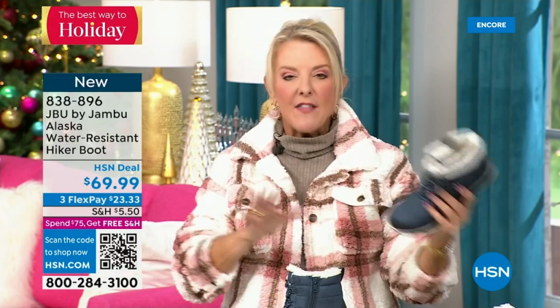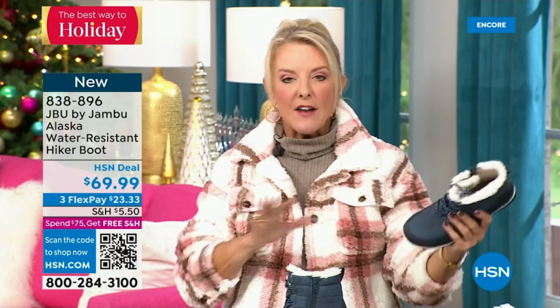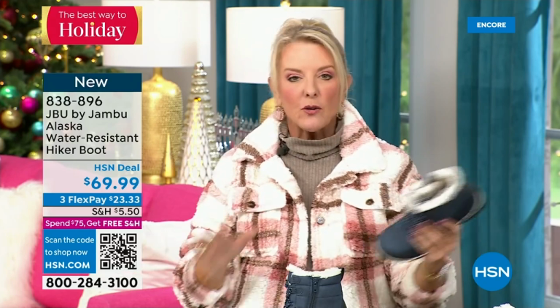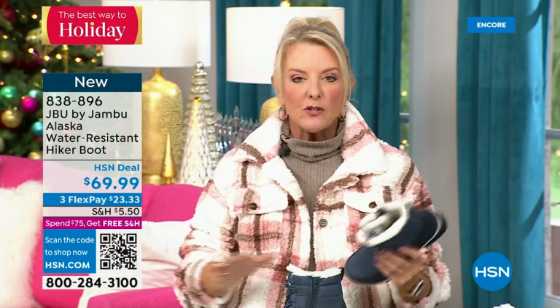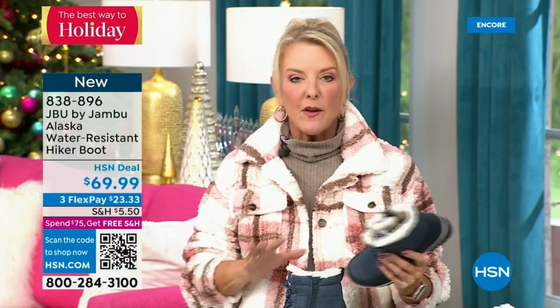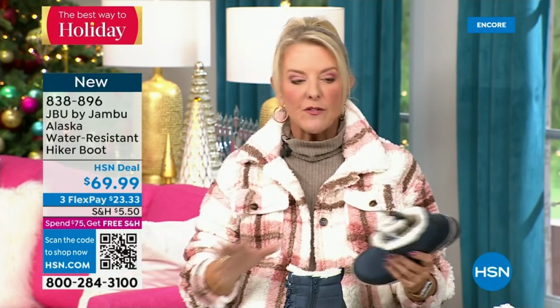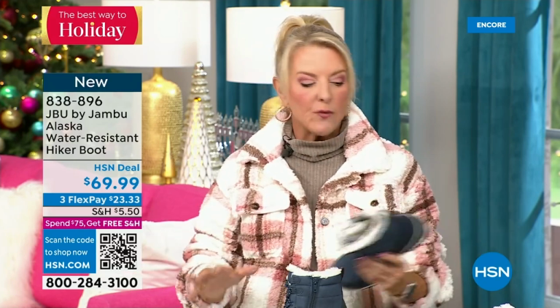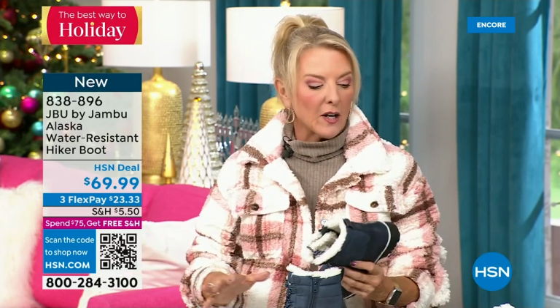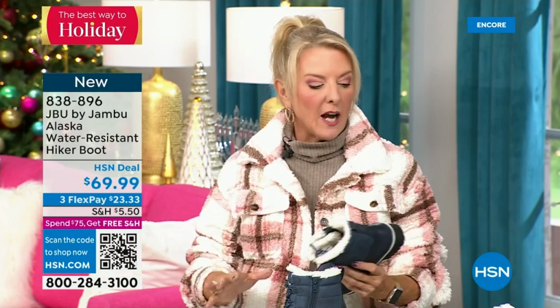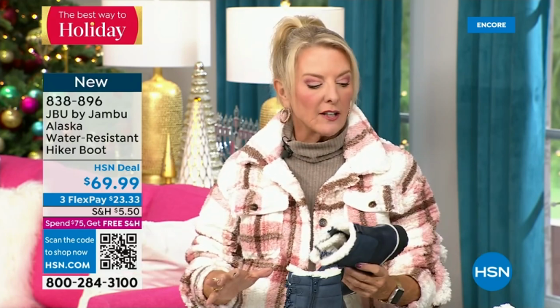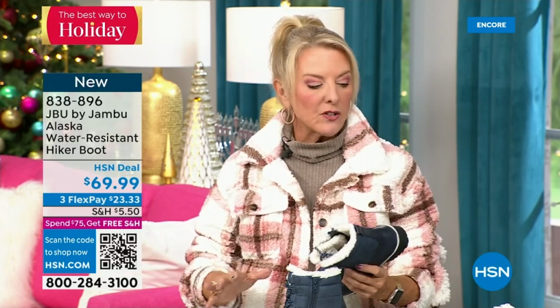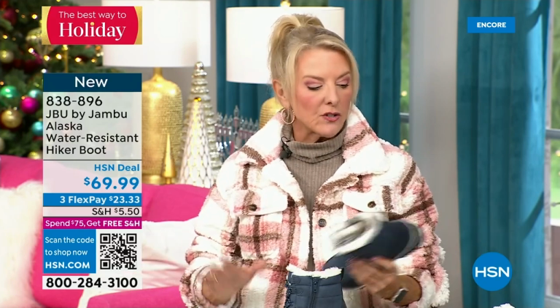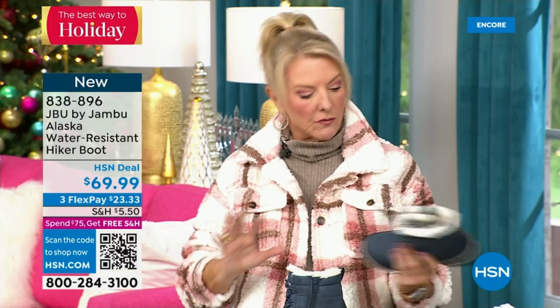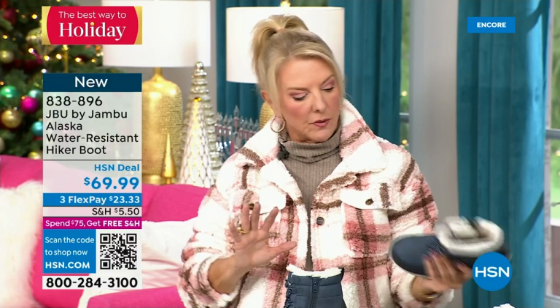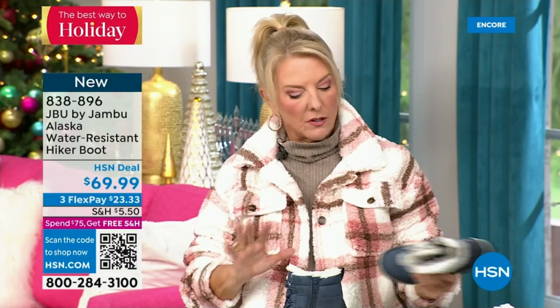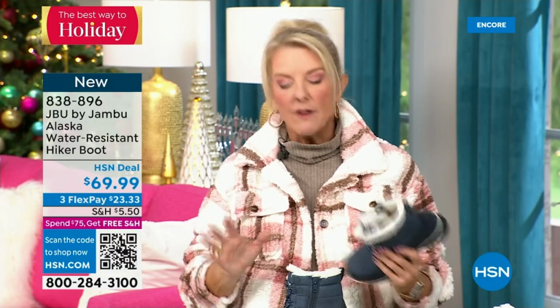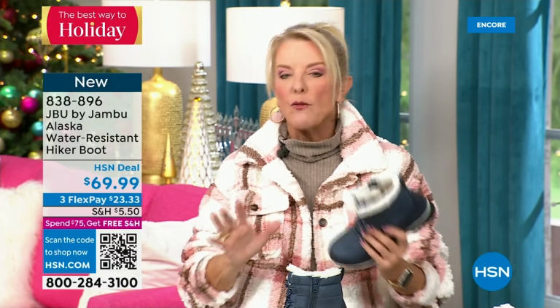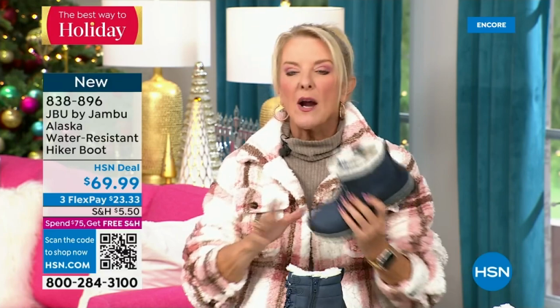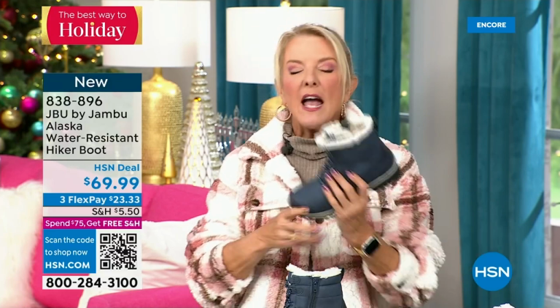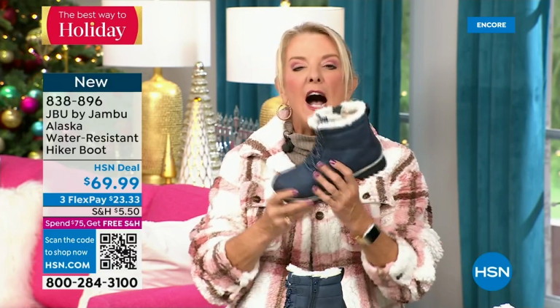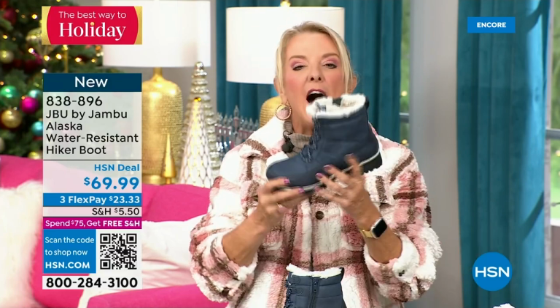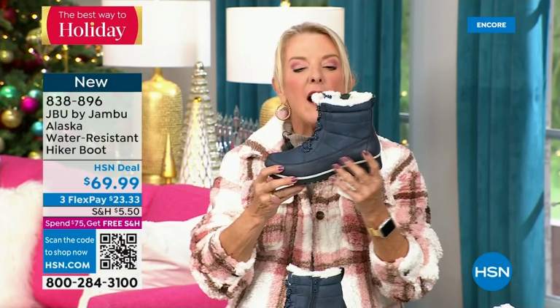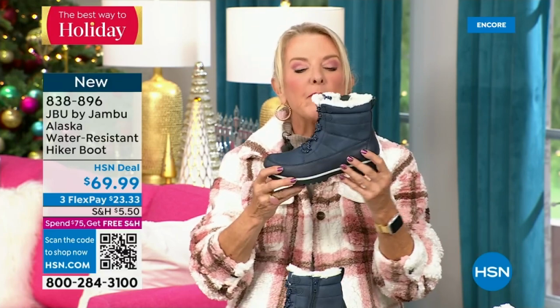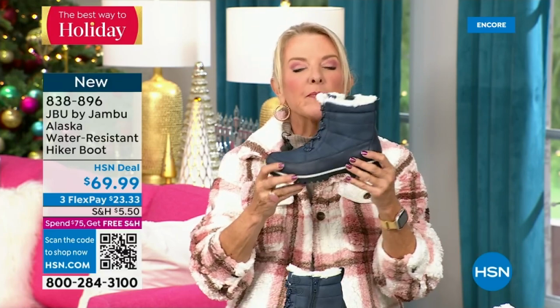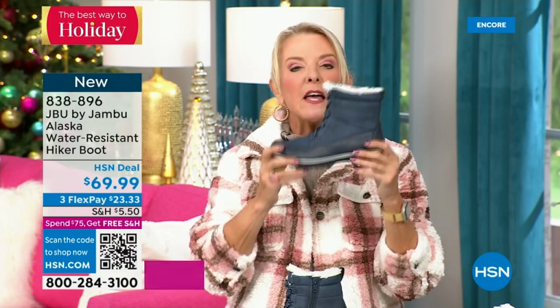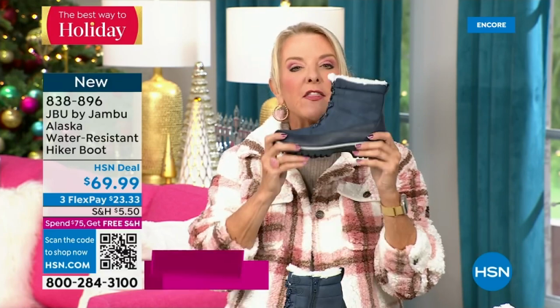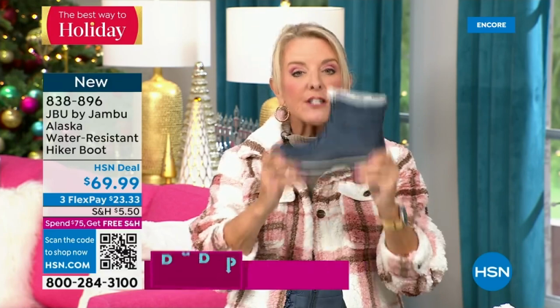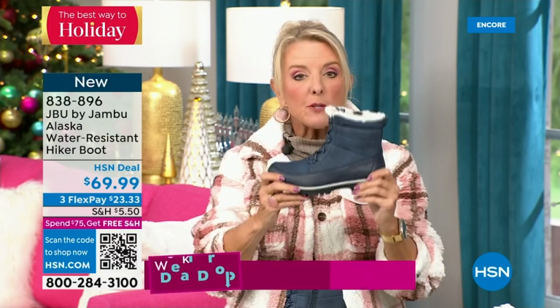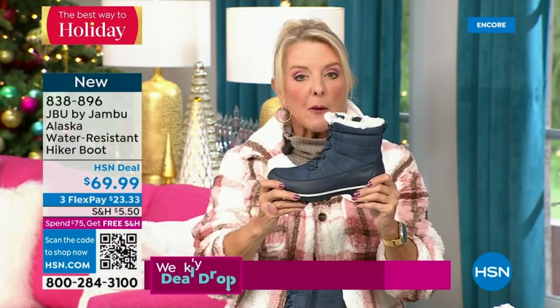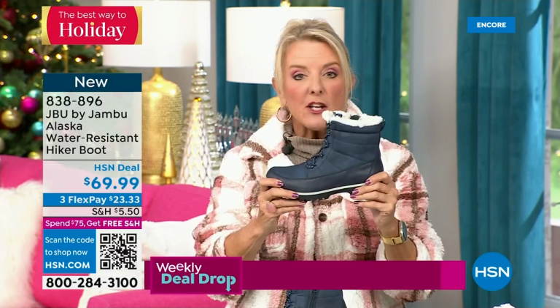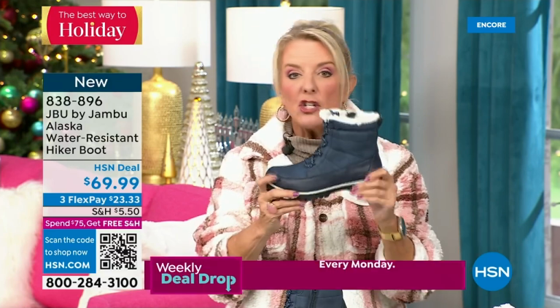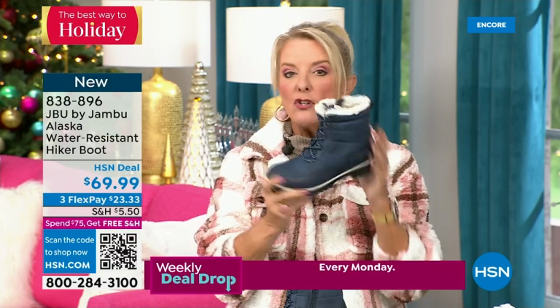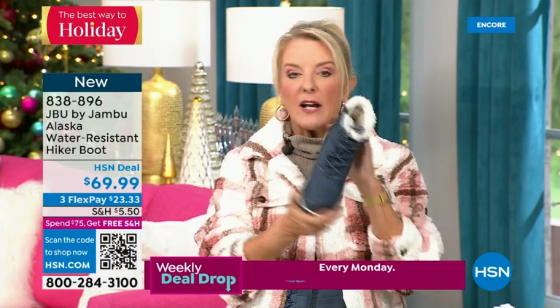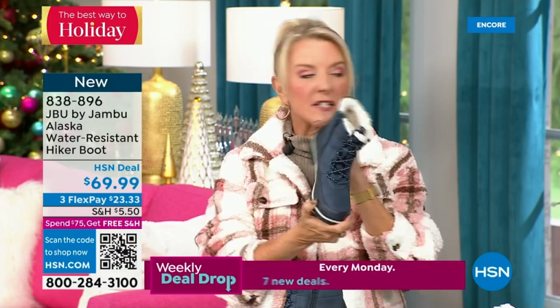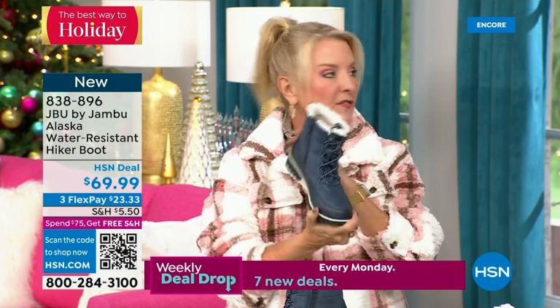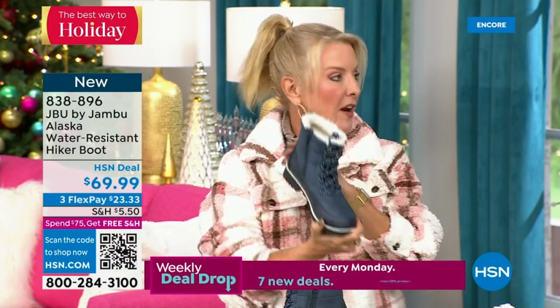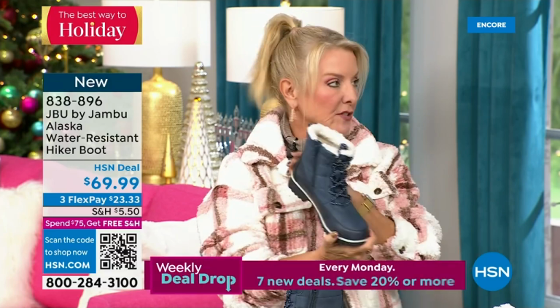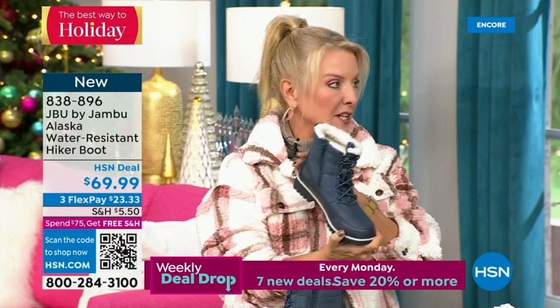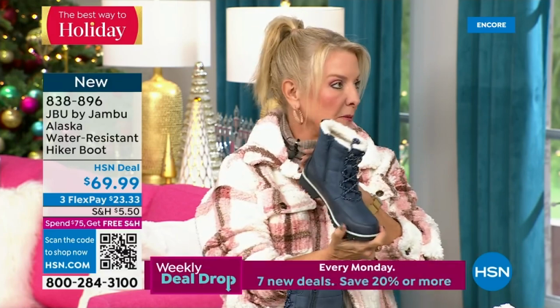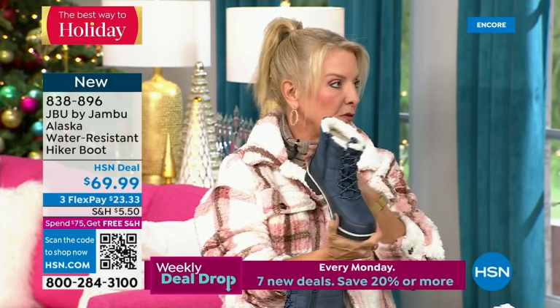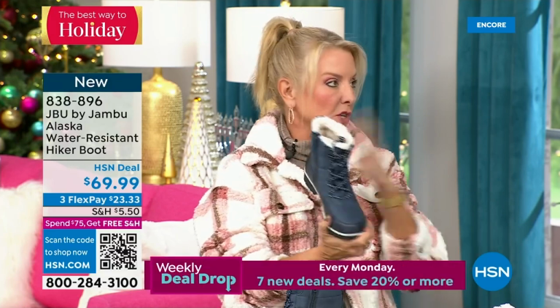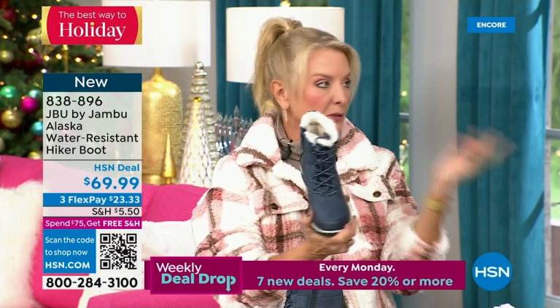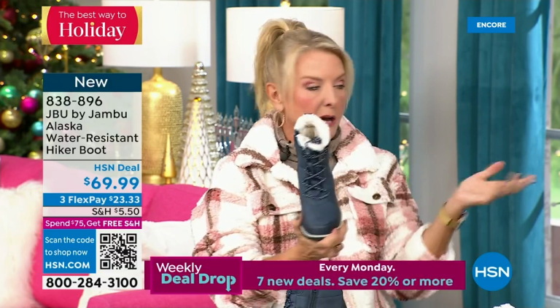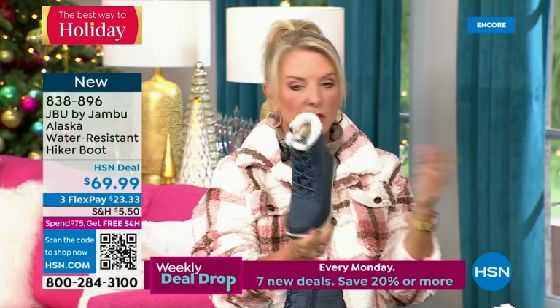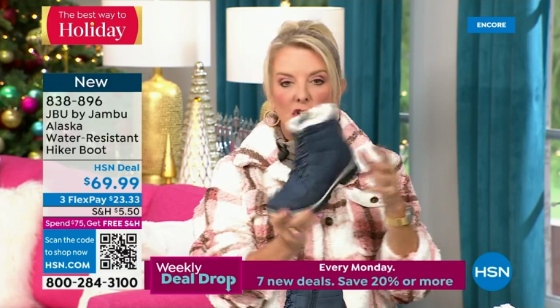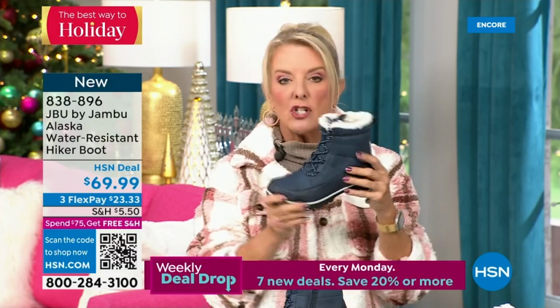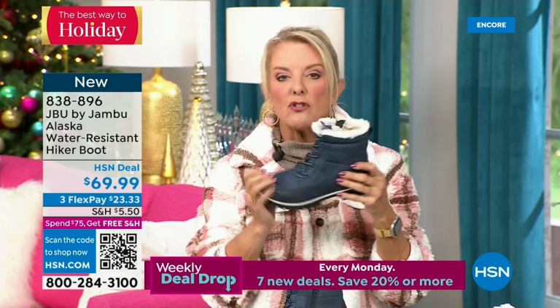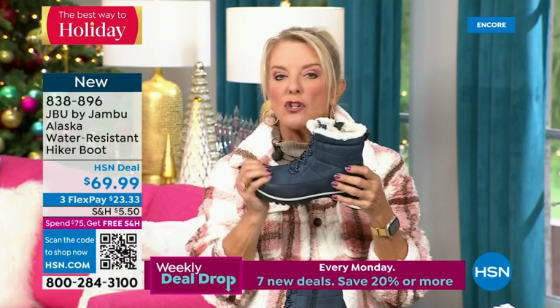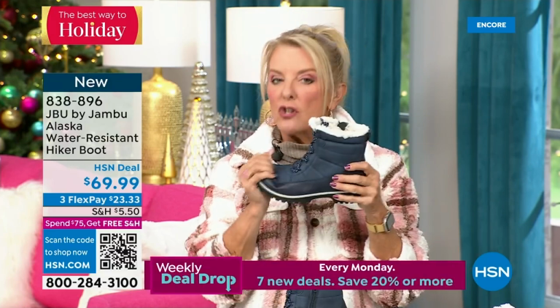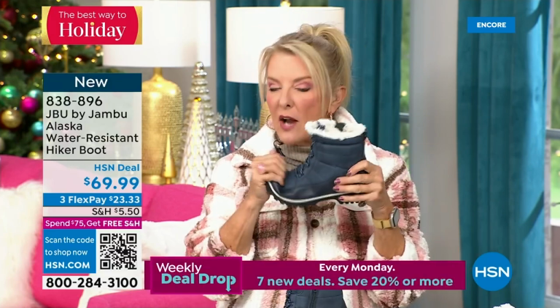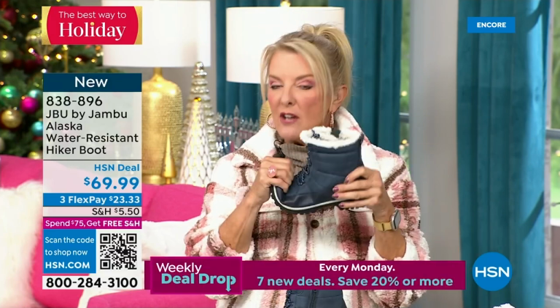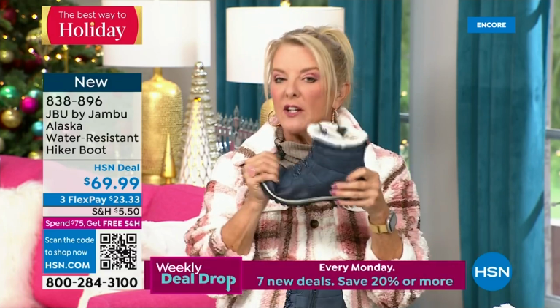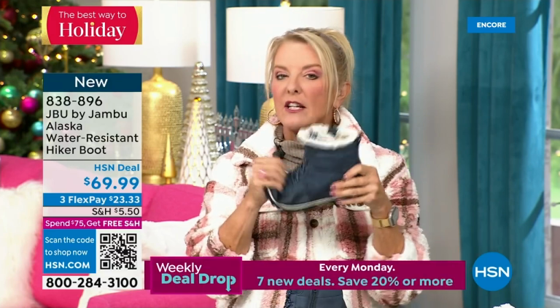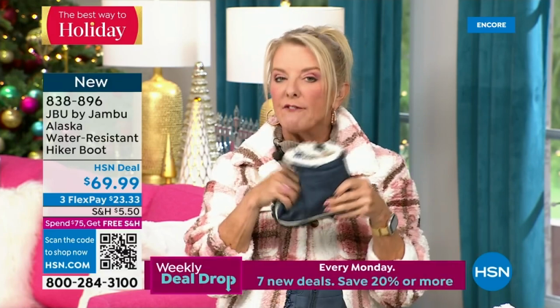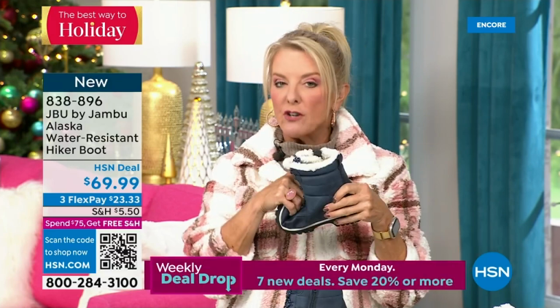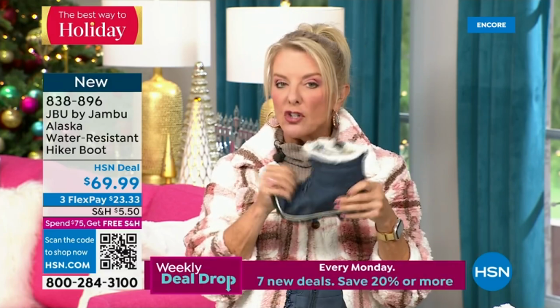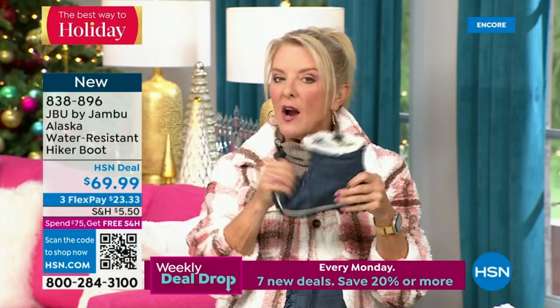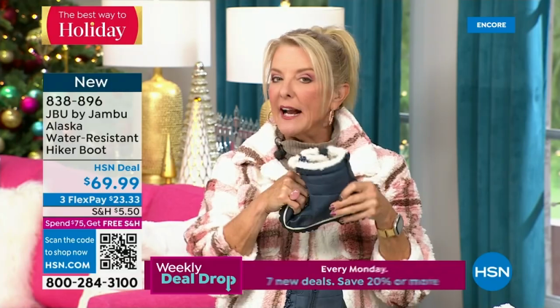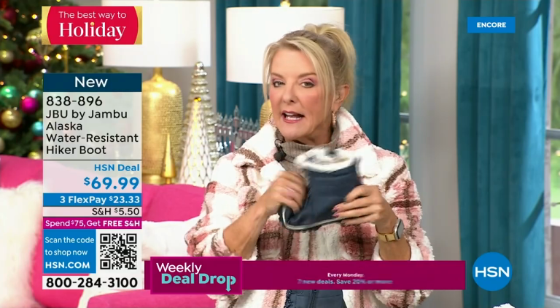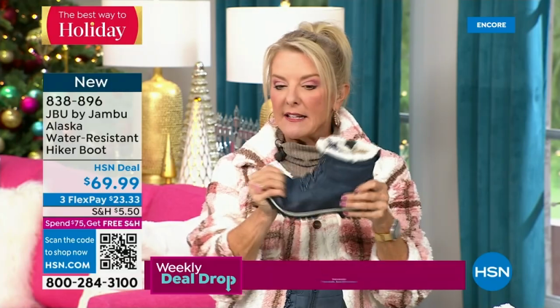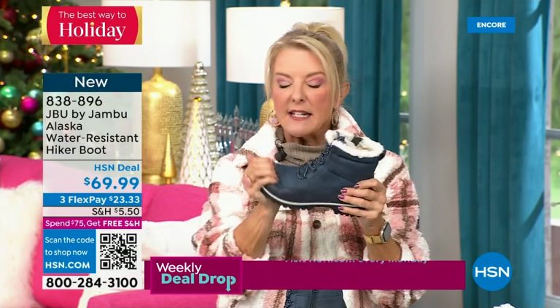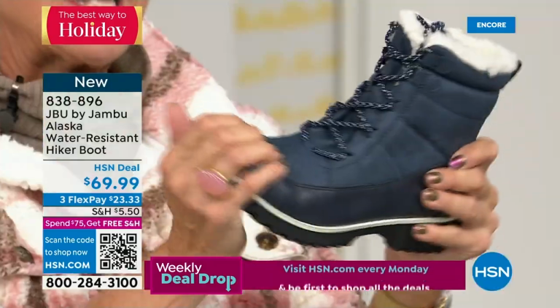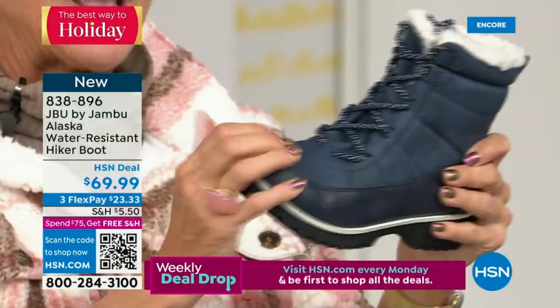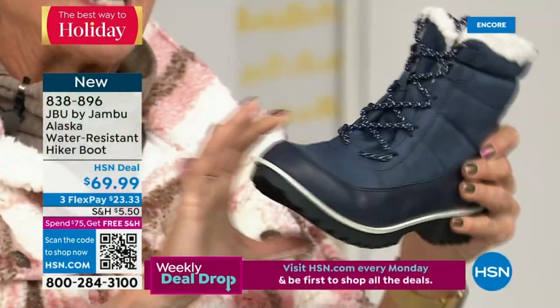We have a circumference choice — medium width or wide width on circumference, medium or wide width on the footbed, and sizes start at six, half sizes through 10, then size 11 and even size 12. So you have a vast array of great choices, plus four colors. This is brand new — you guys are getting the first crack at them today.